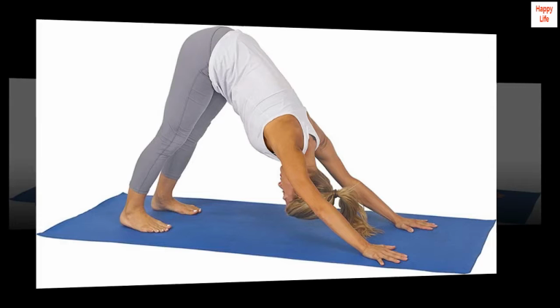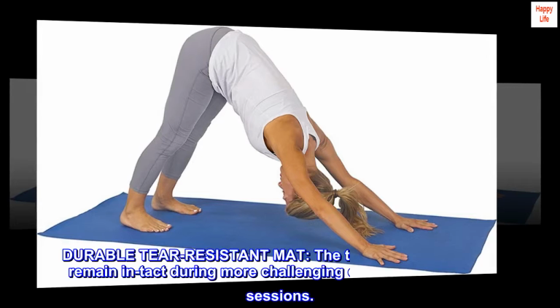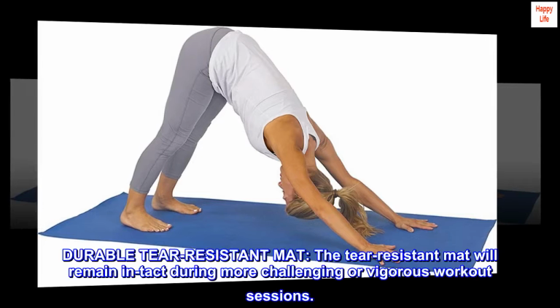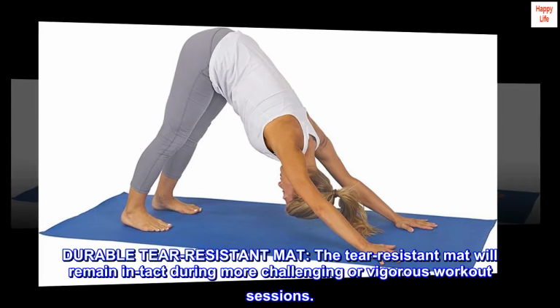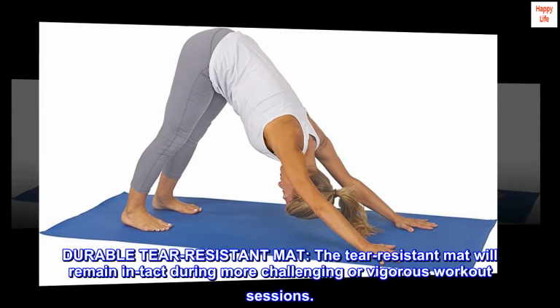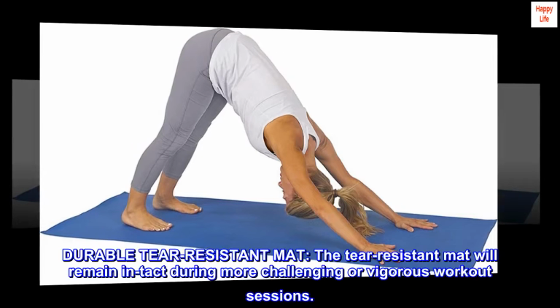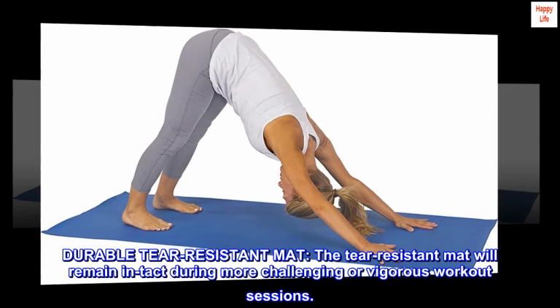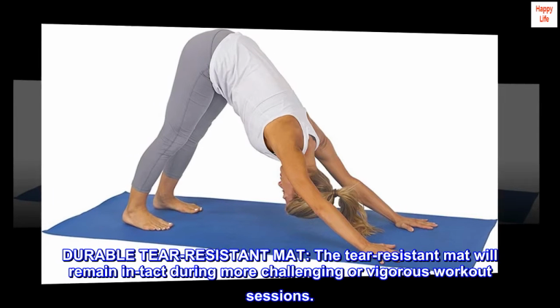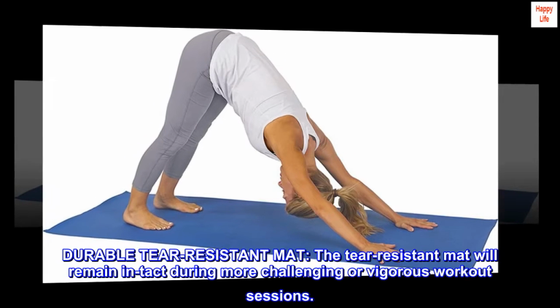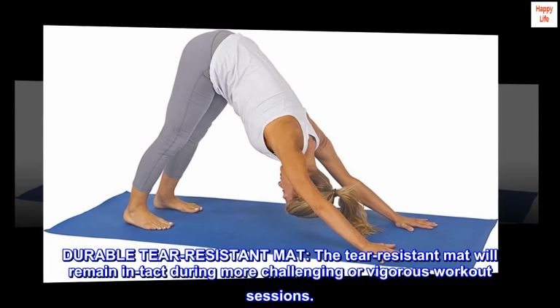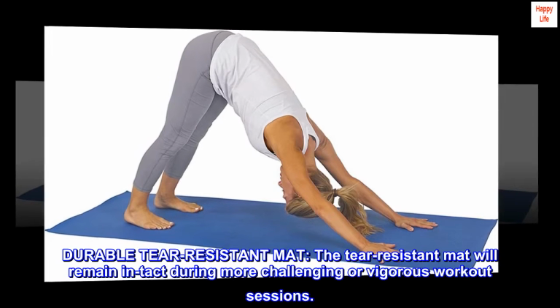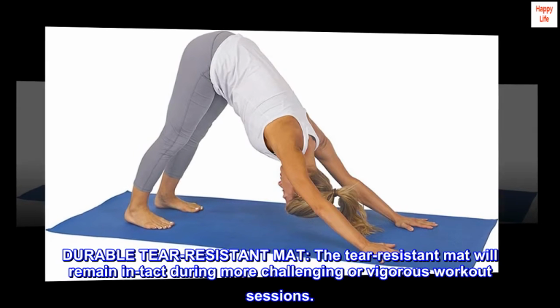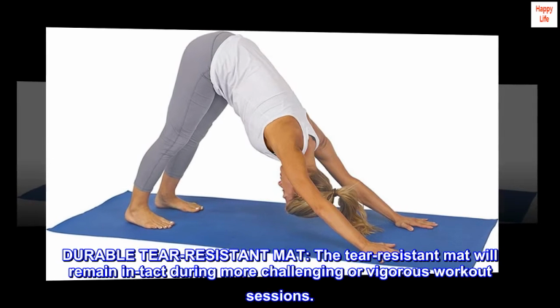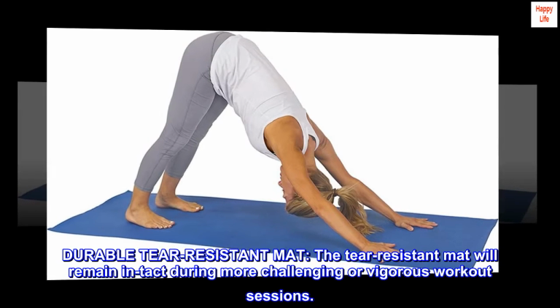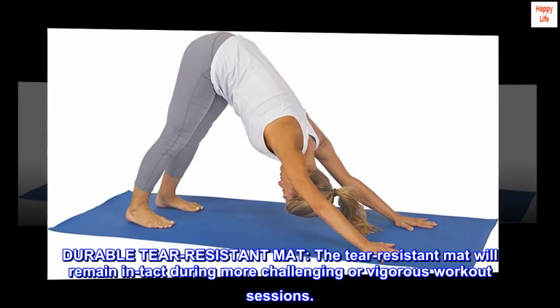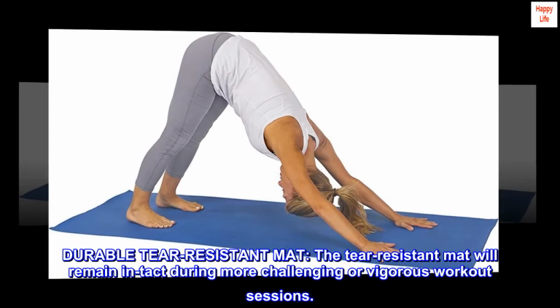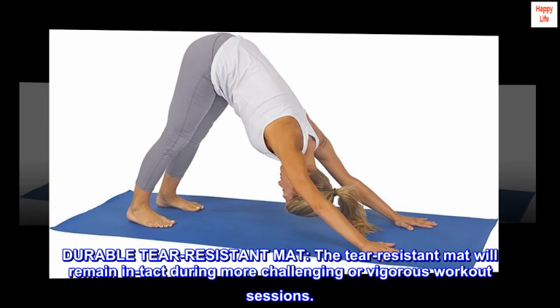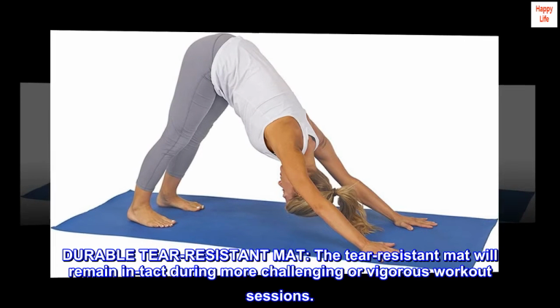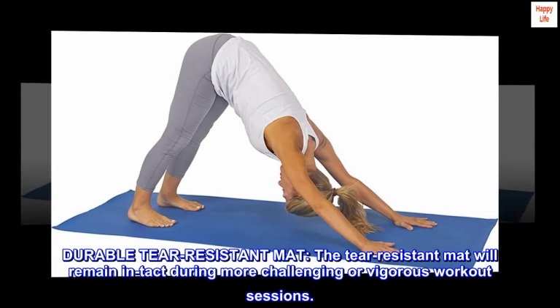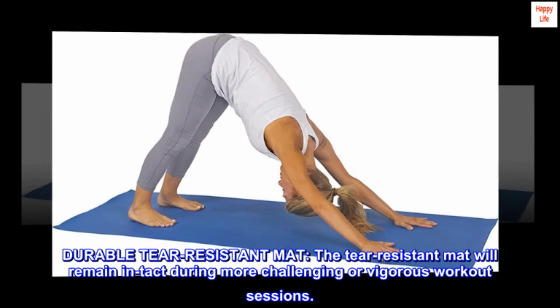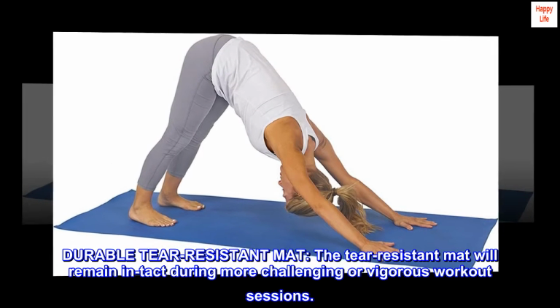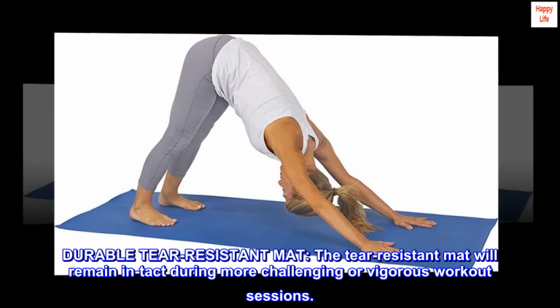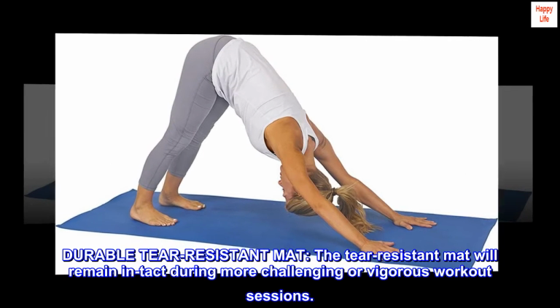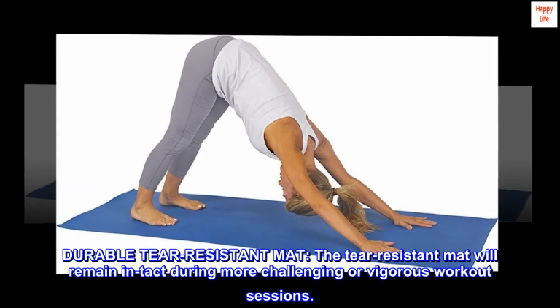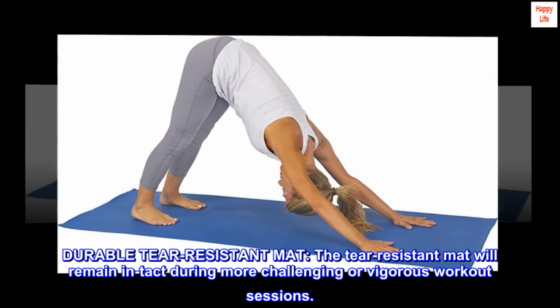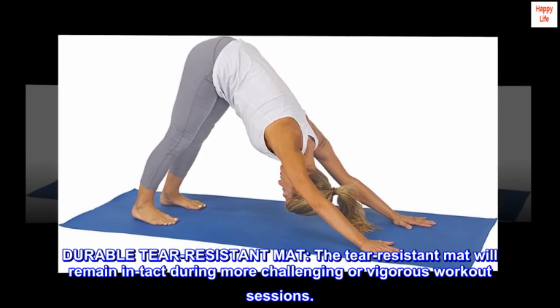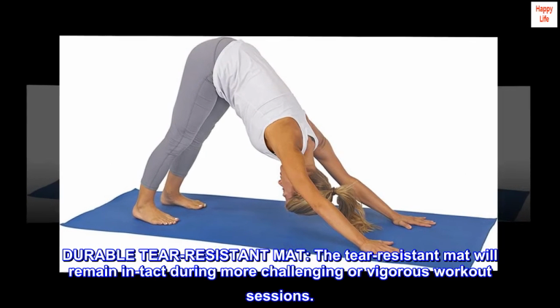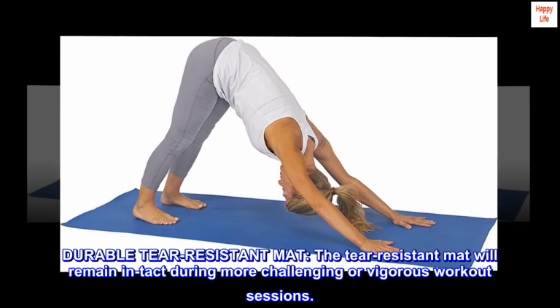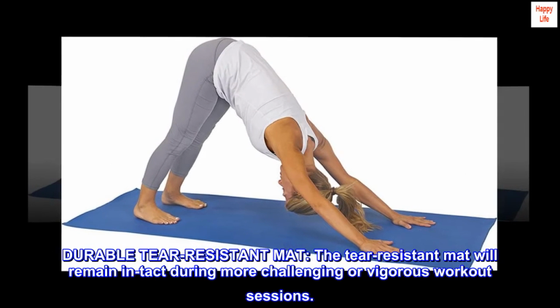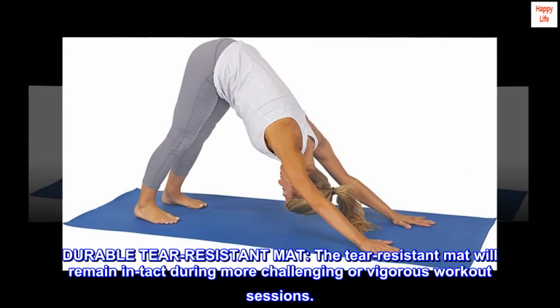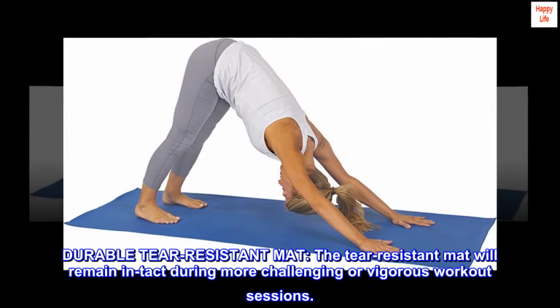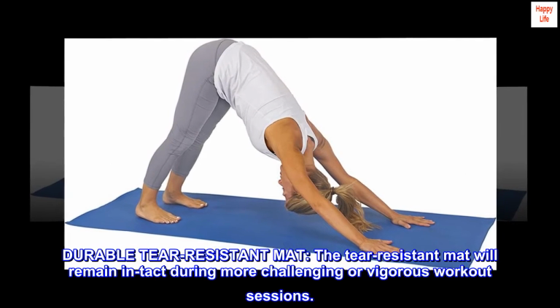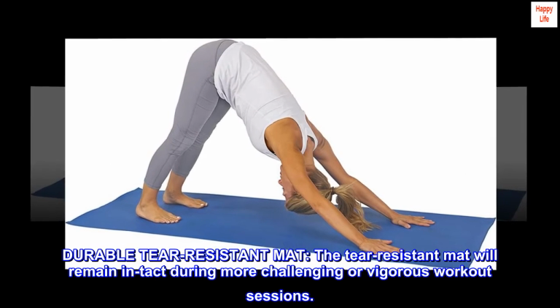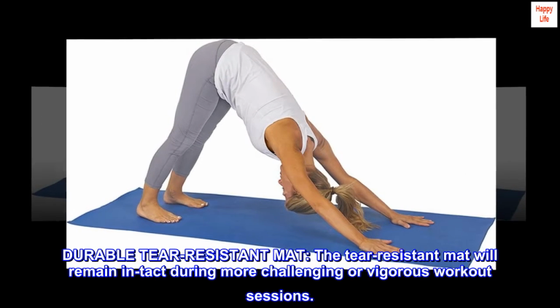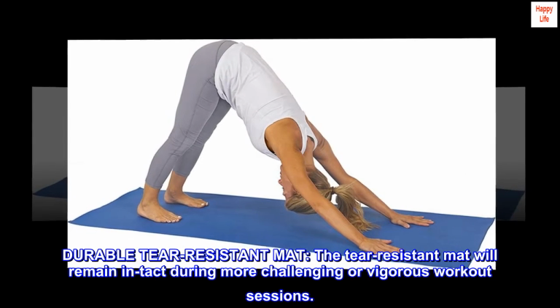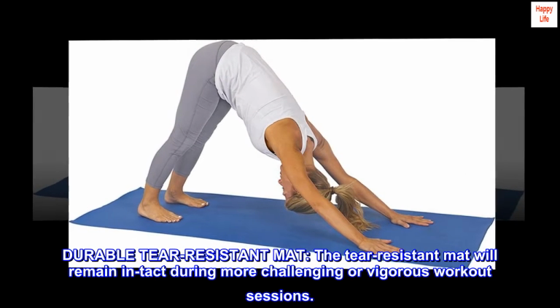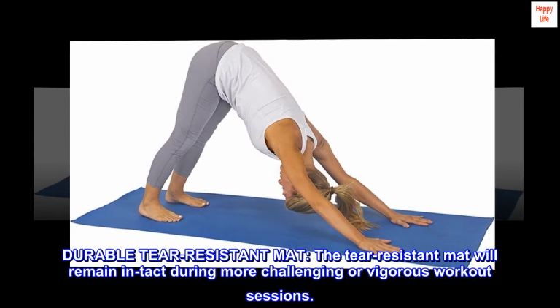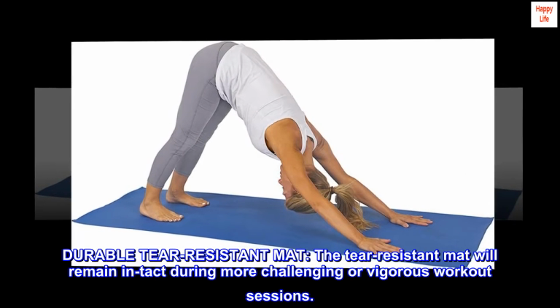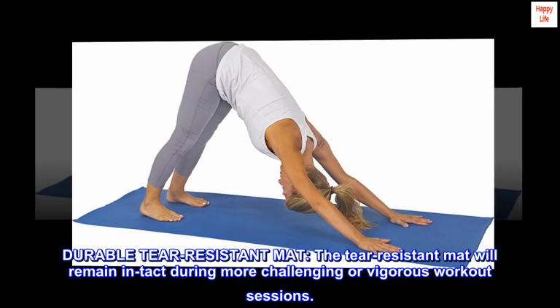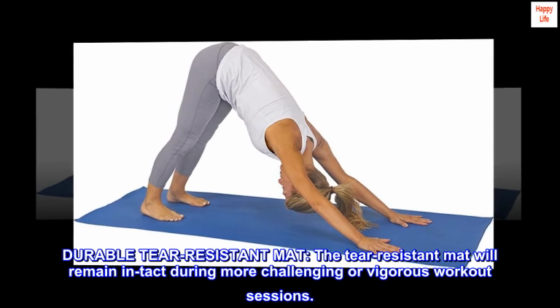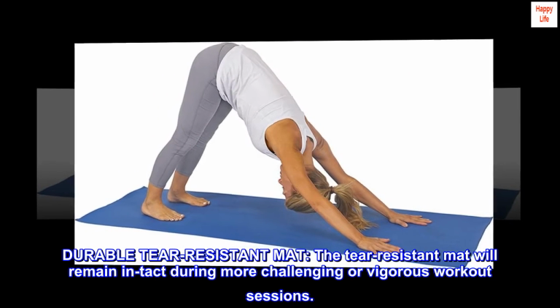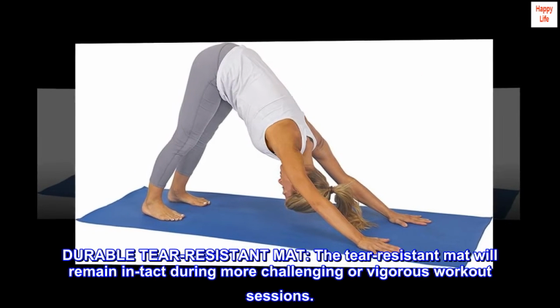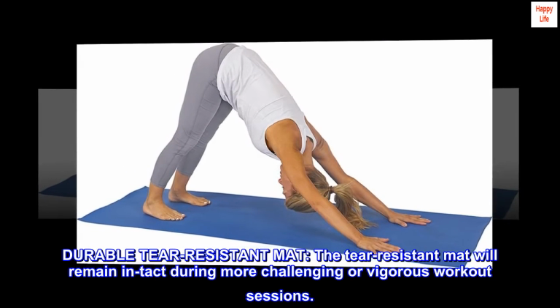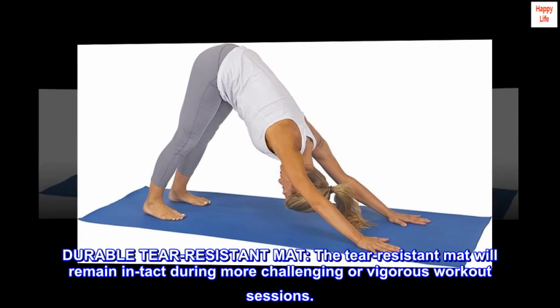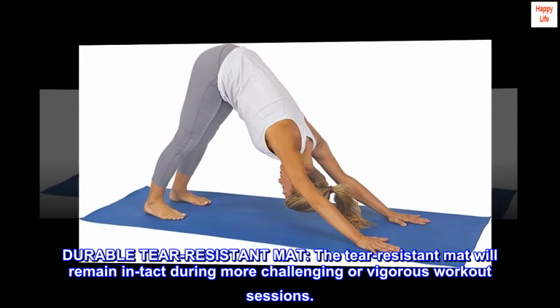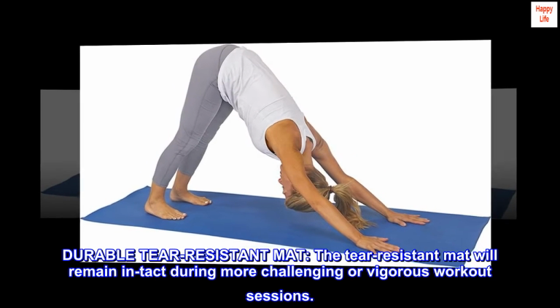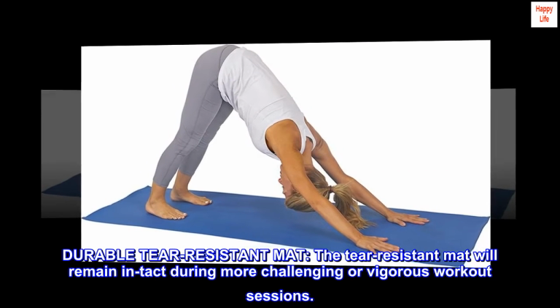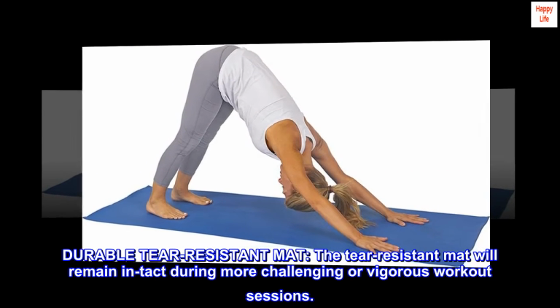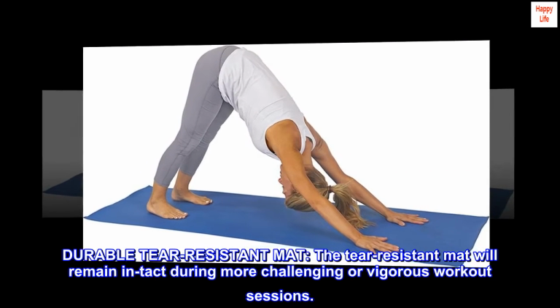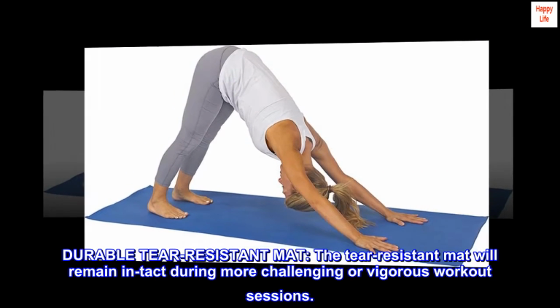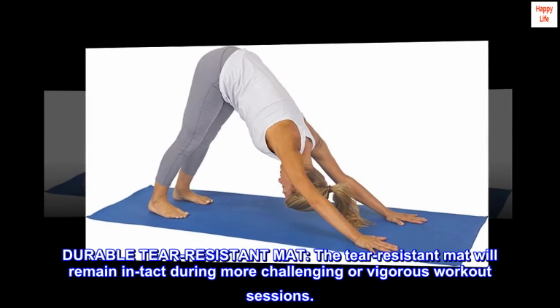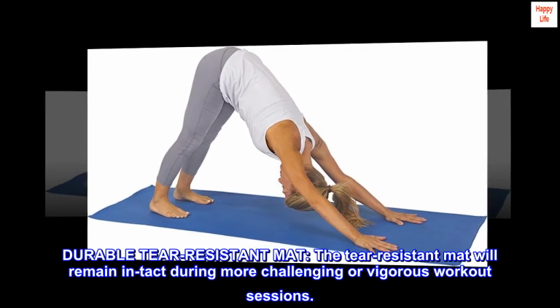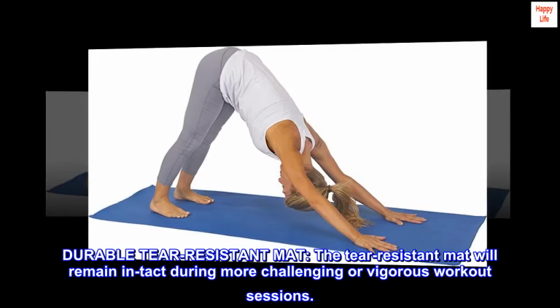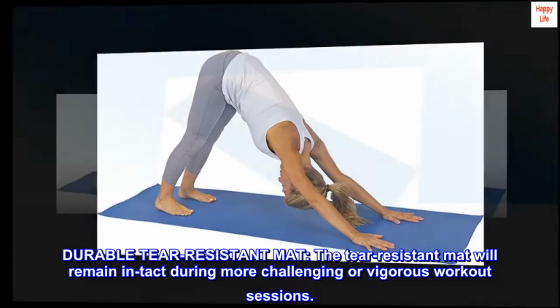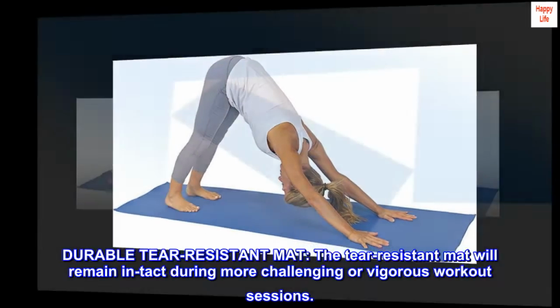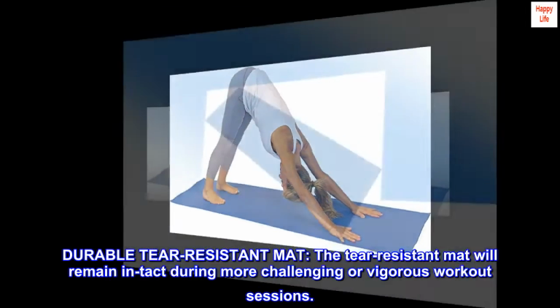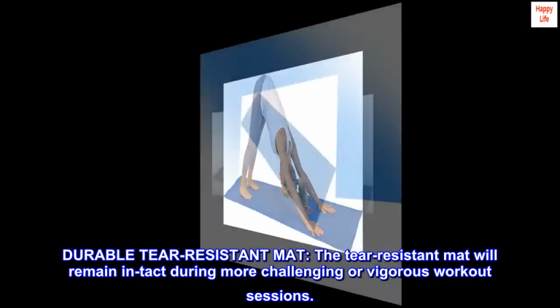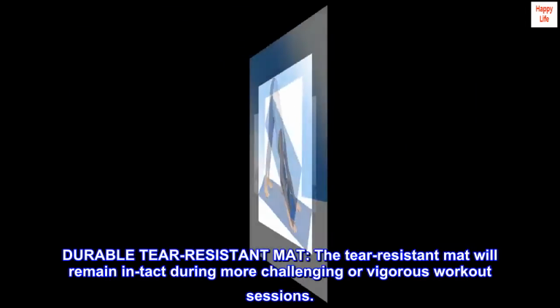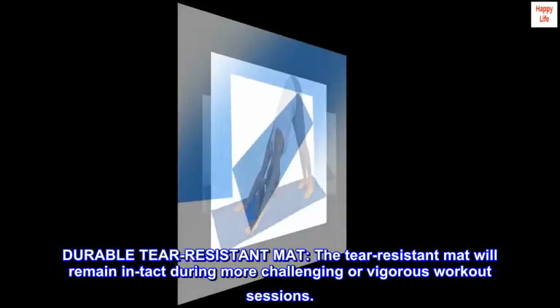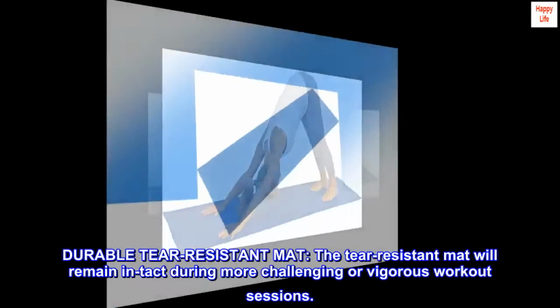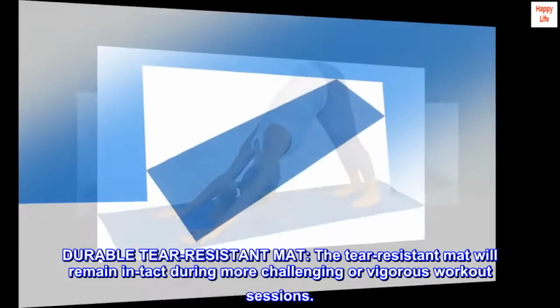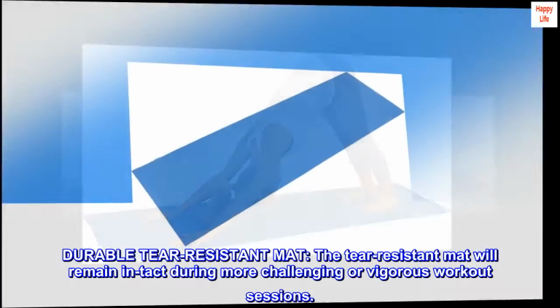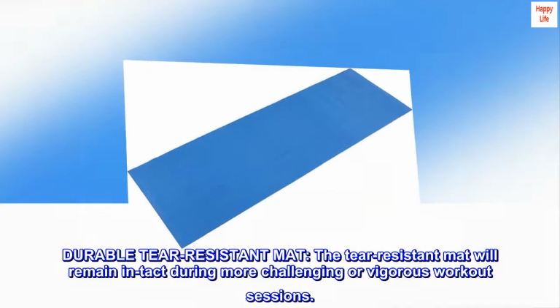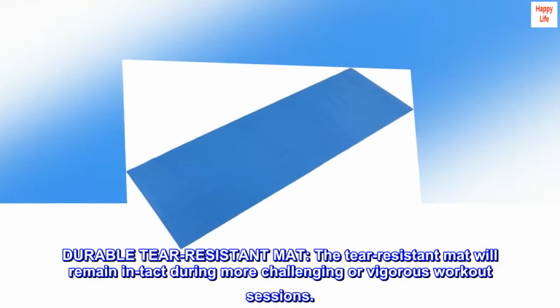Durable tear-resistant mat. The tear-resistant mat will remain intact during more challenging or vigorous workout sessions.